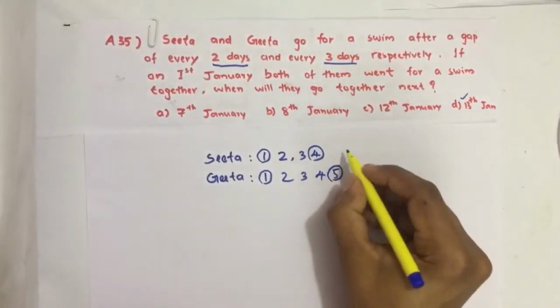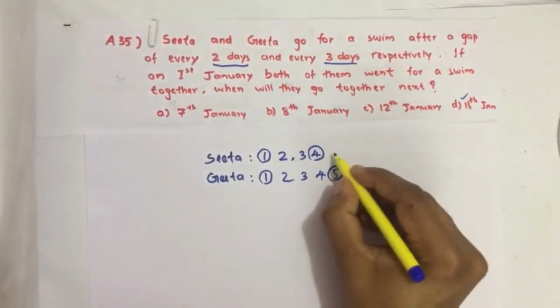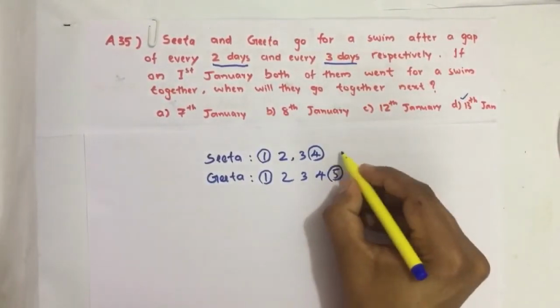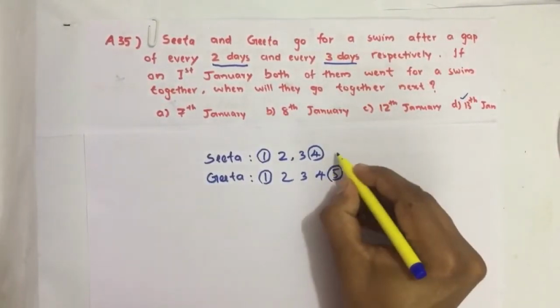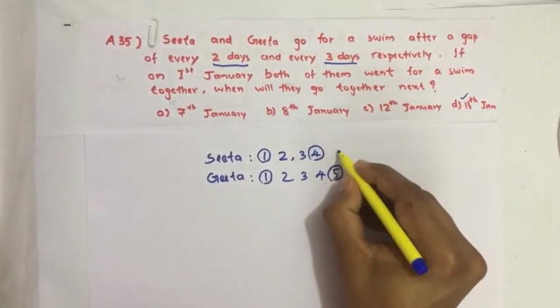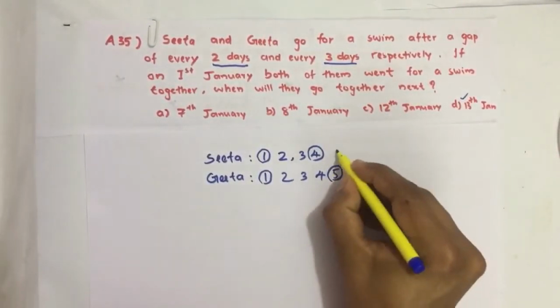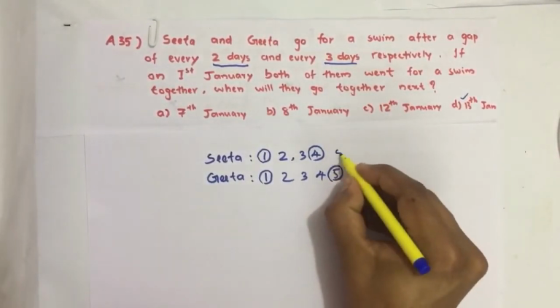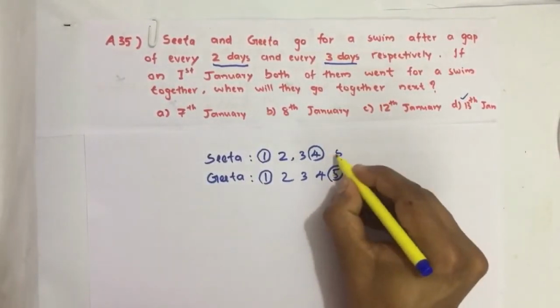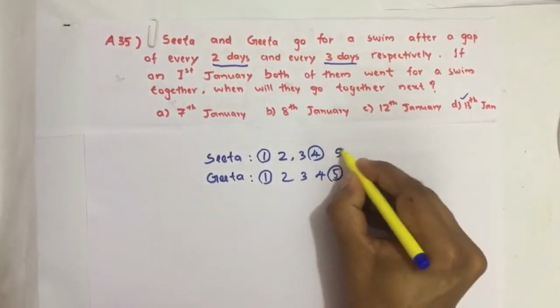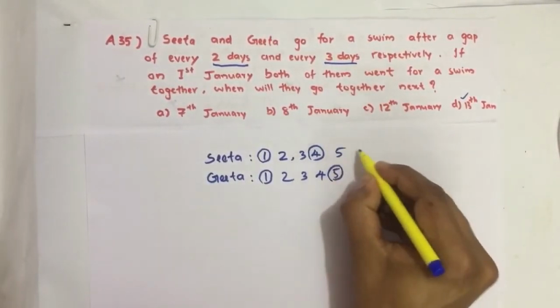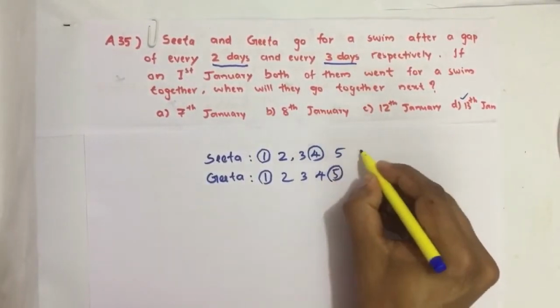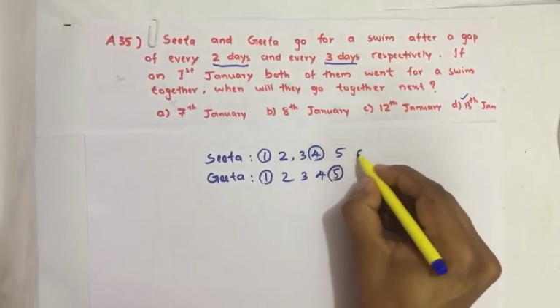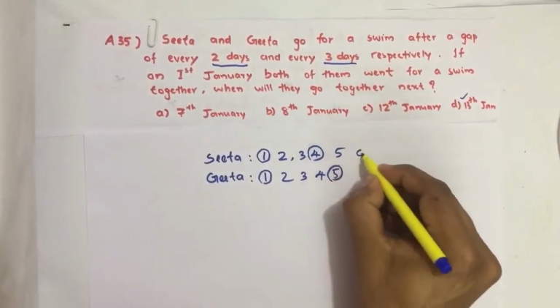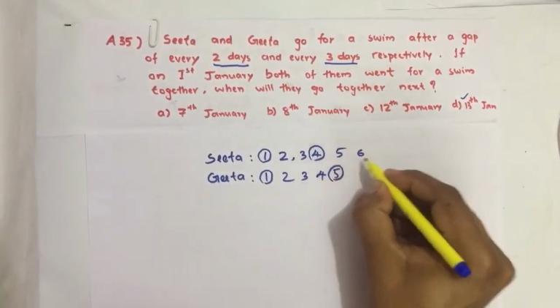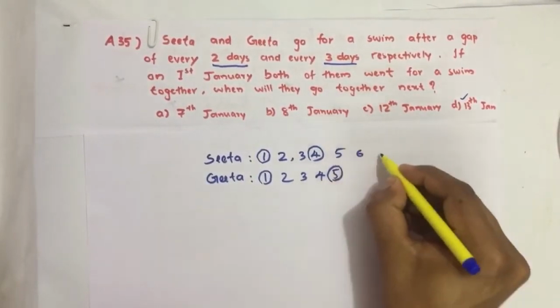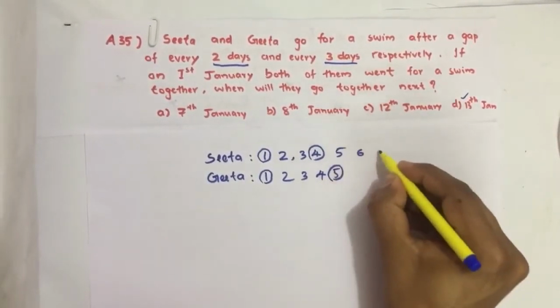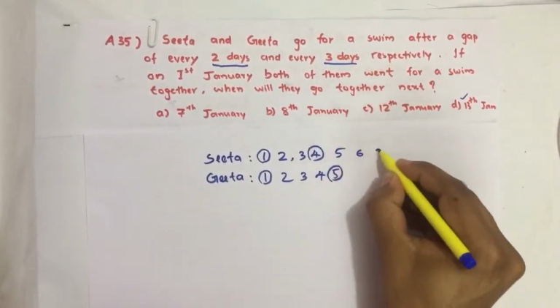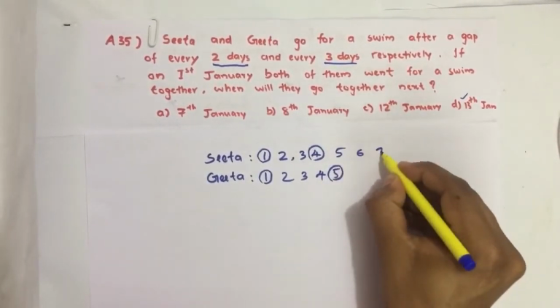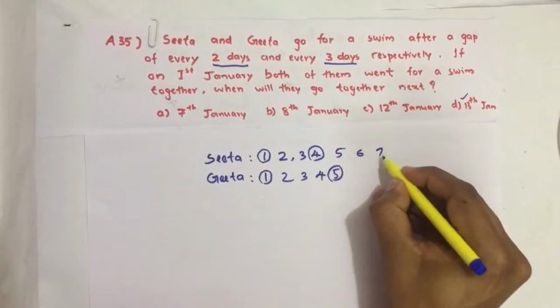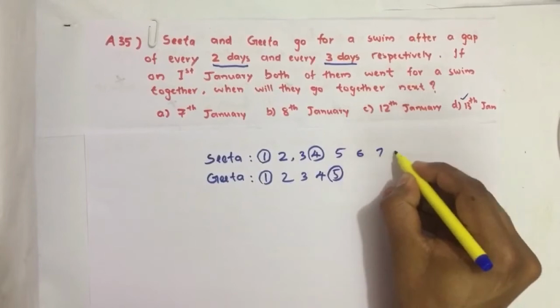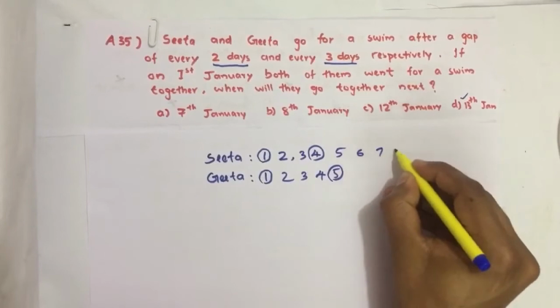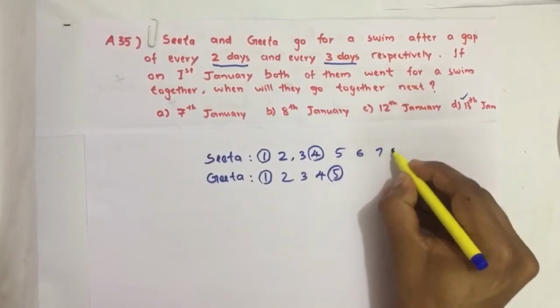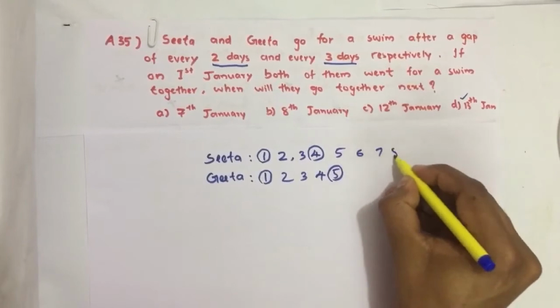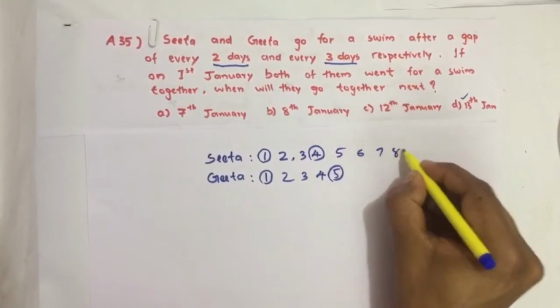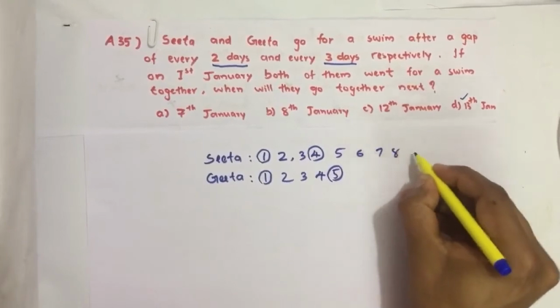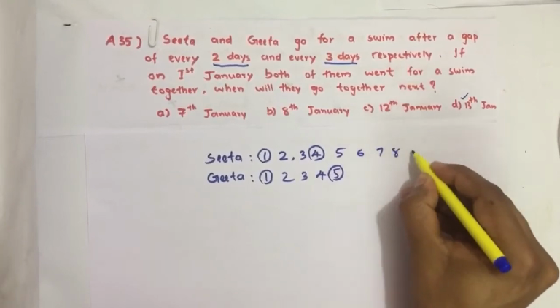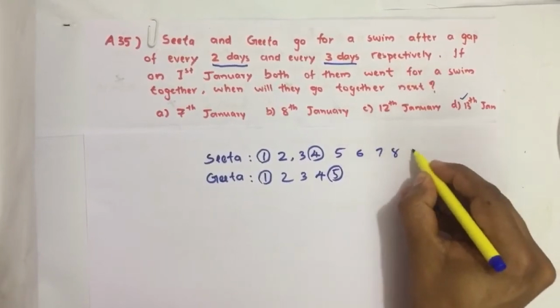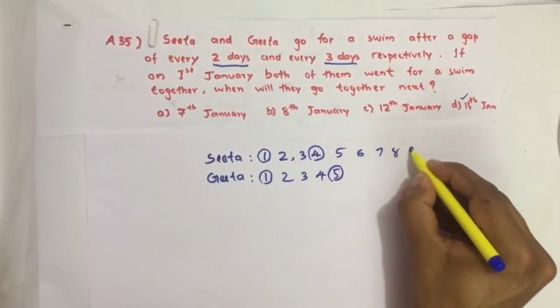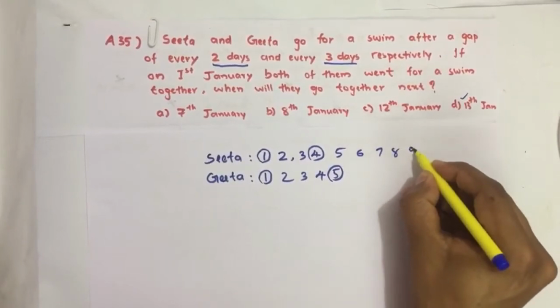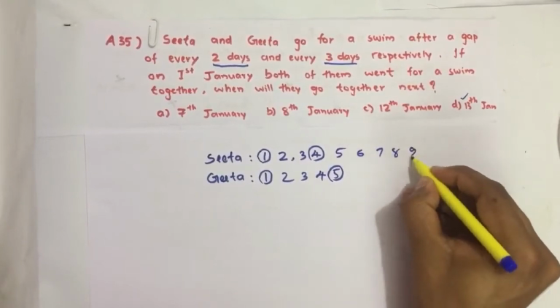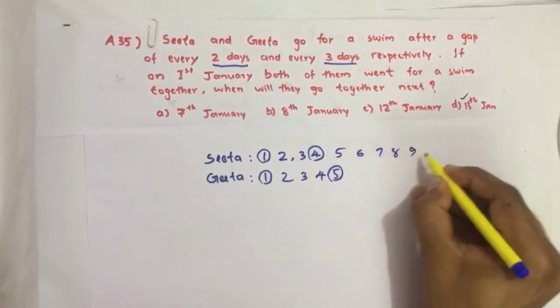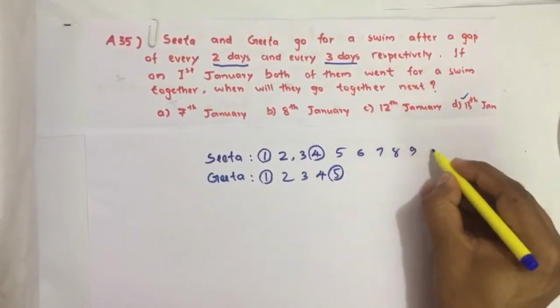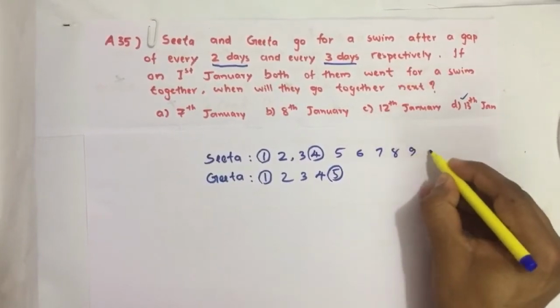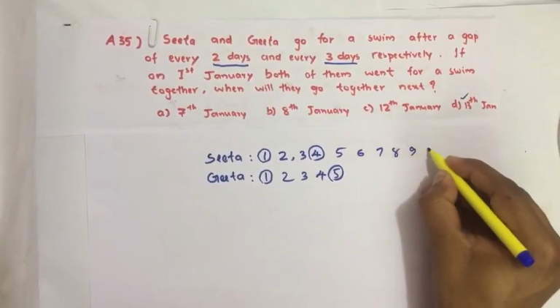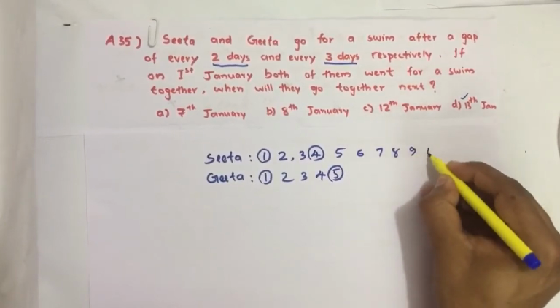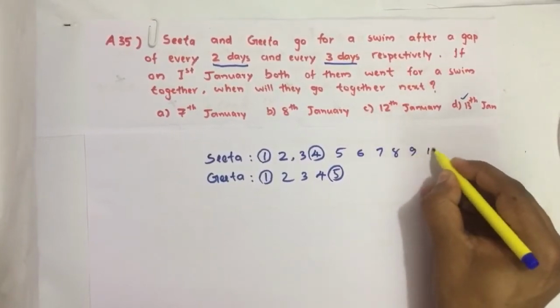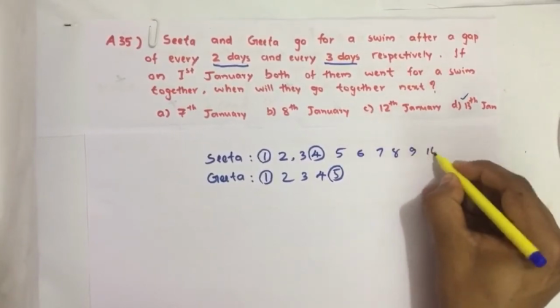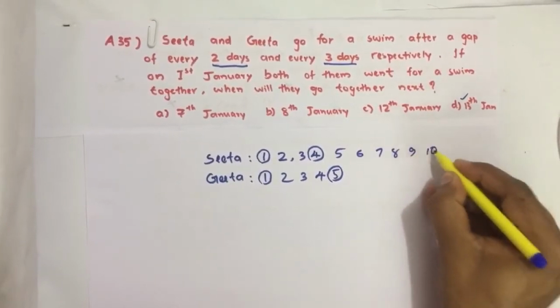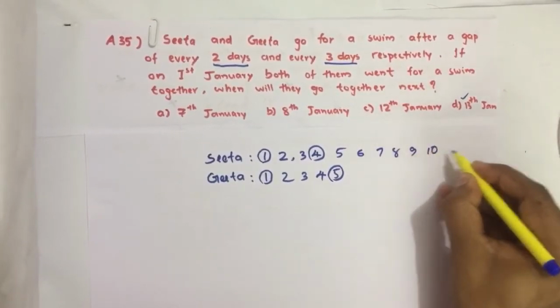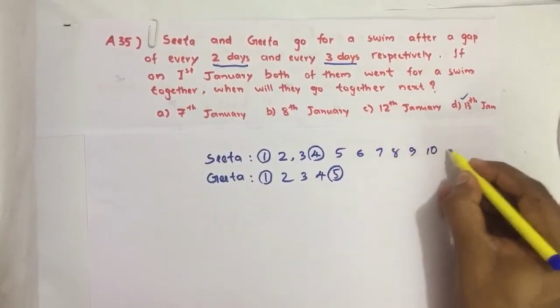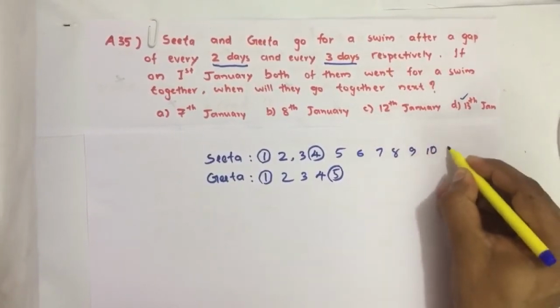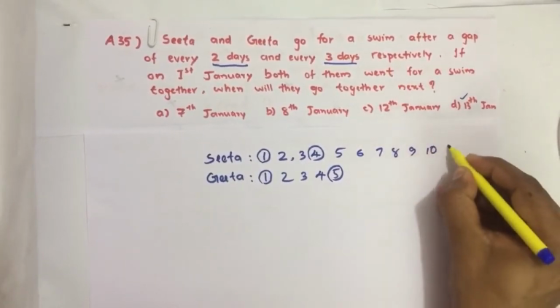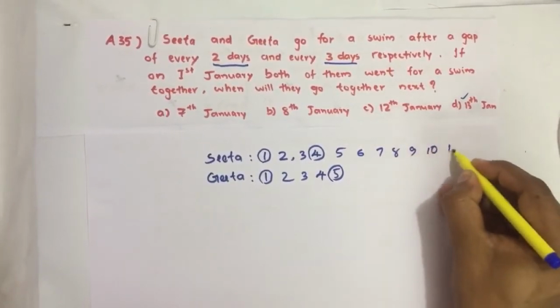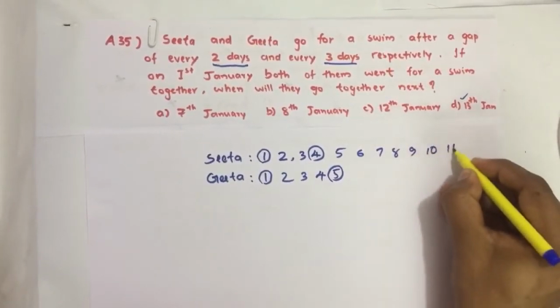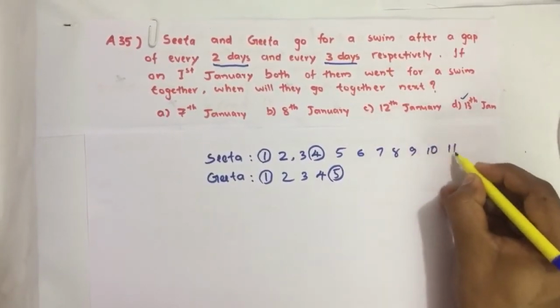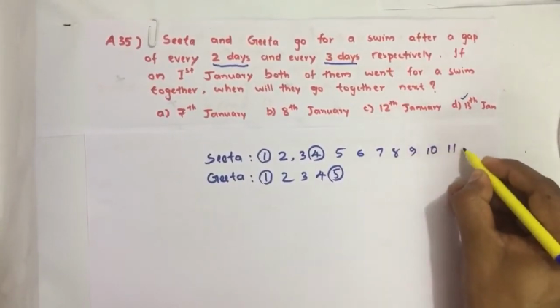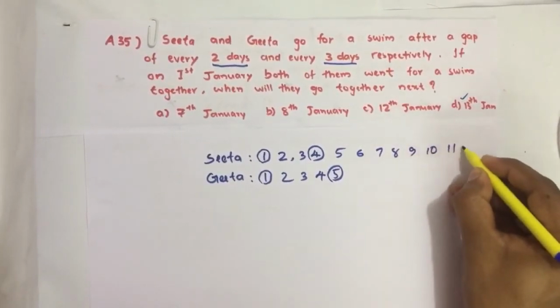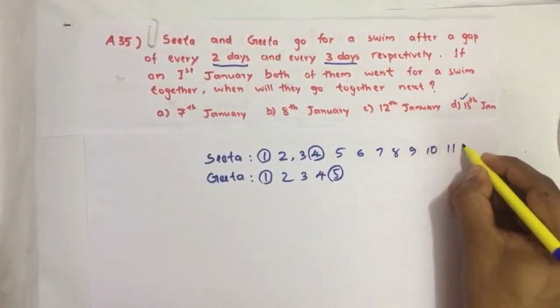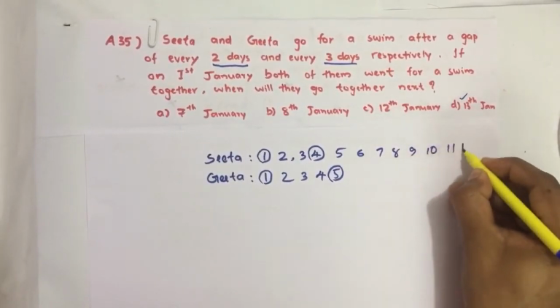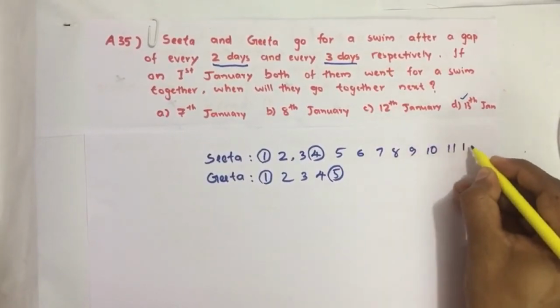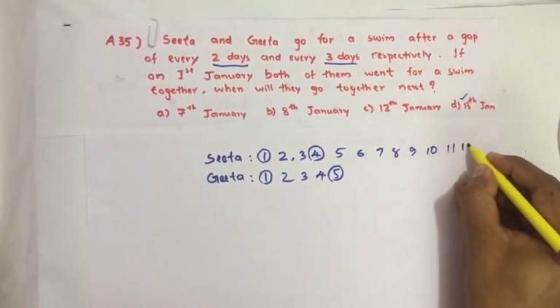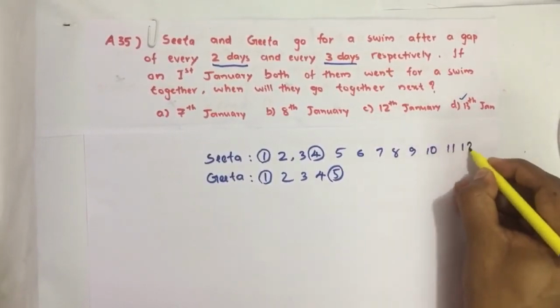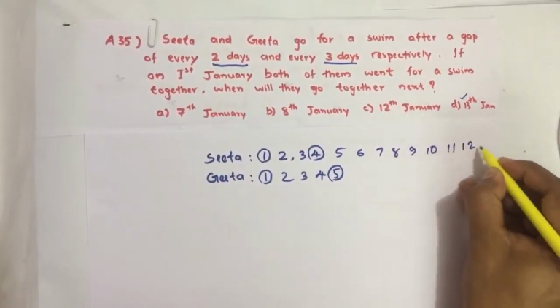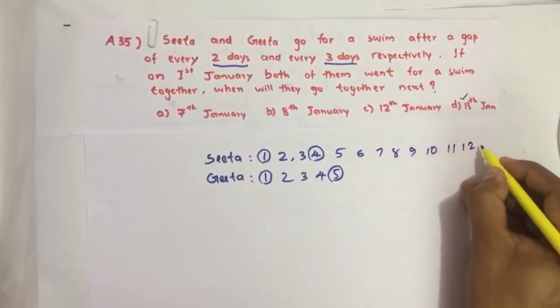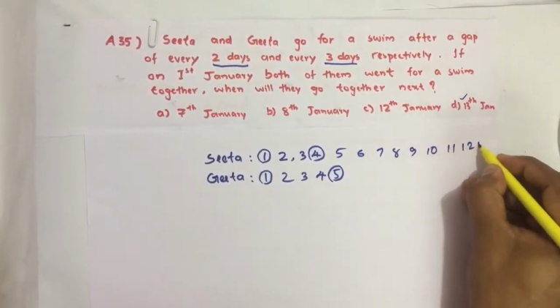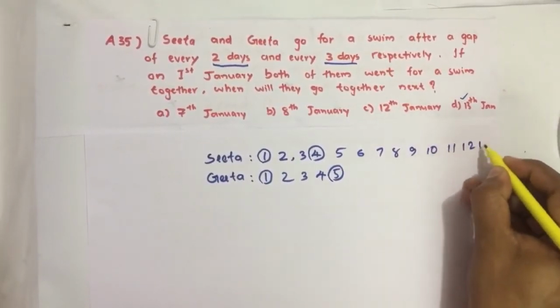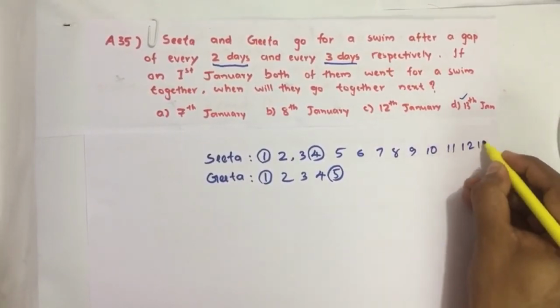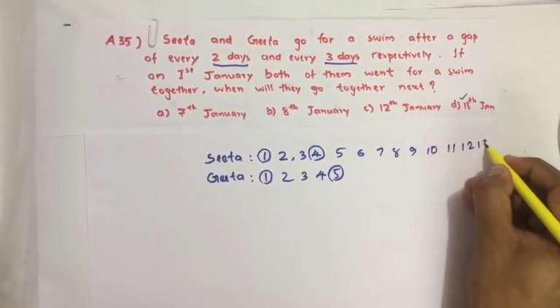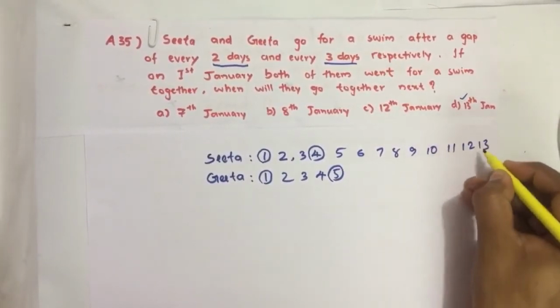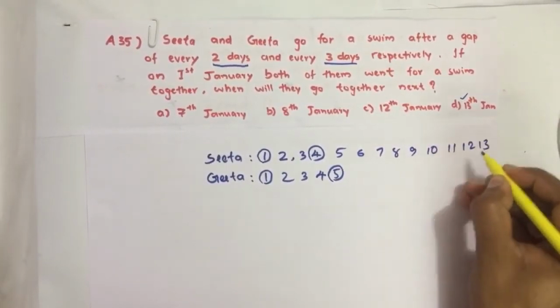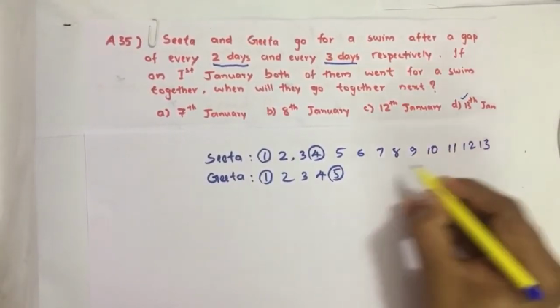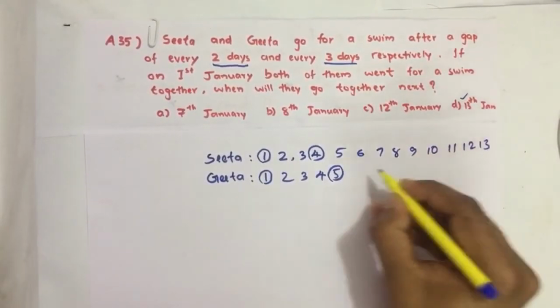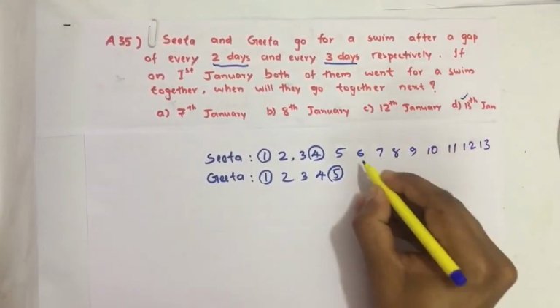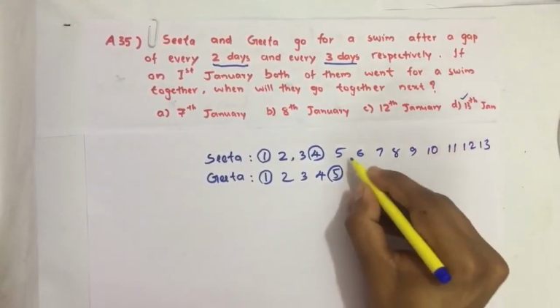Continuing to count: 5th, 6th, 7th, 8th, 9th, 10th, 11th, 12th, 13th. The maximum option value is 13 days, so we list up to 13.